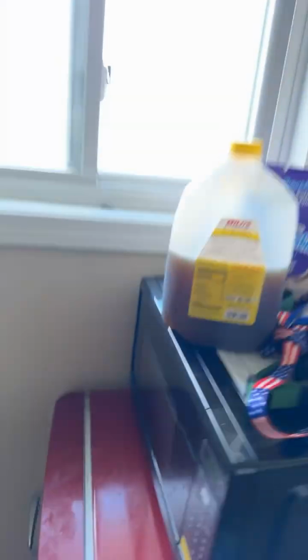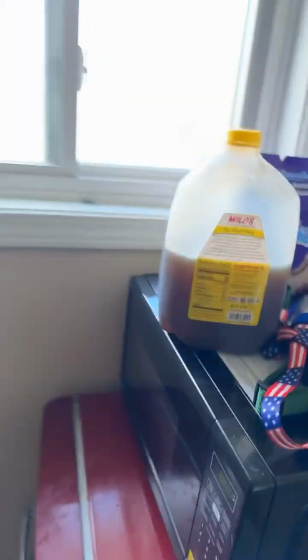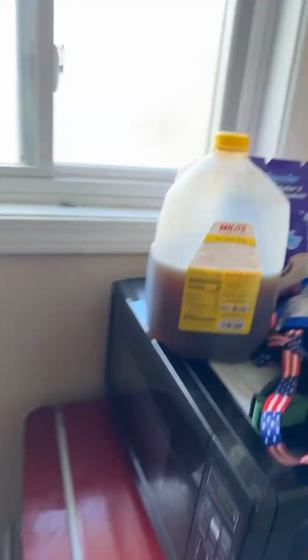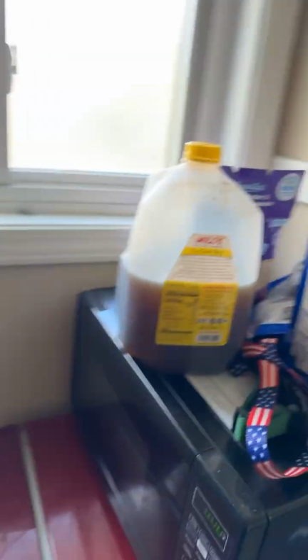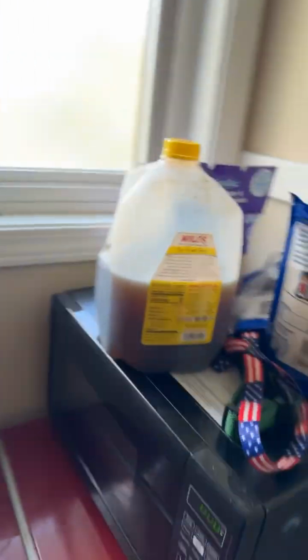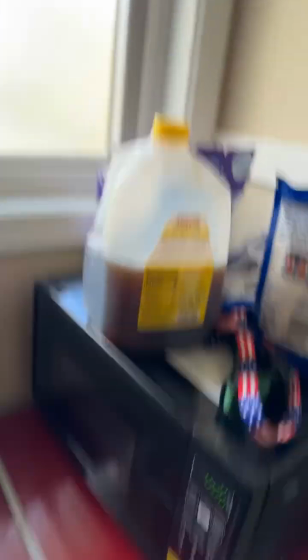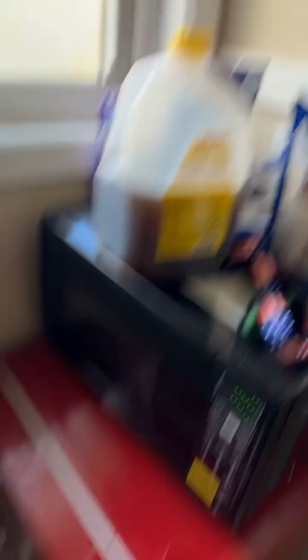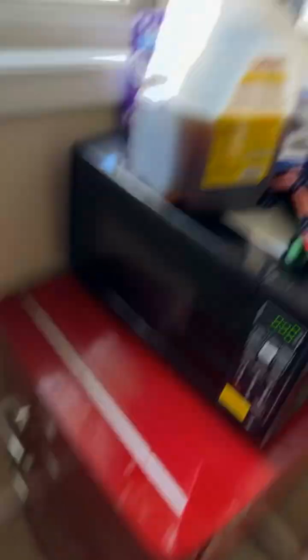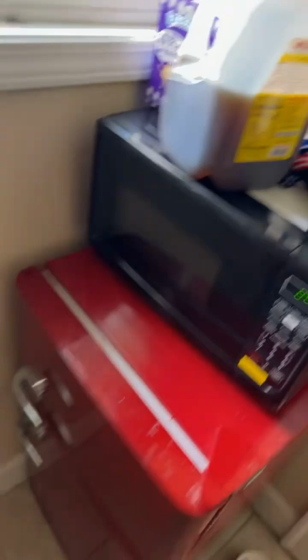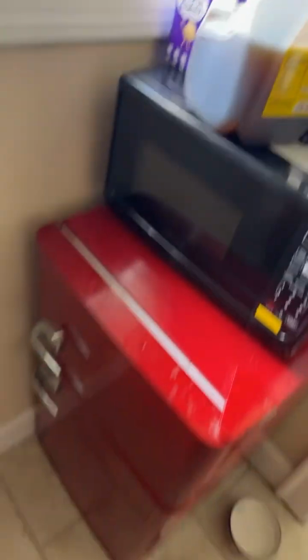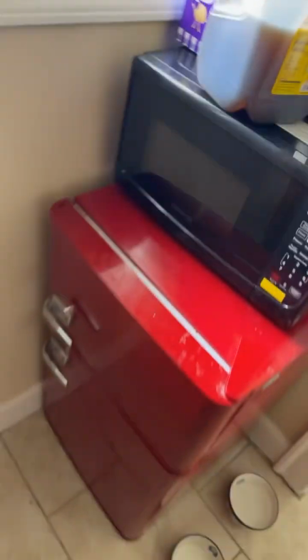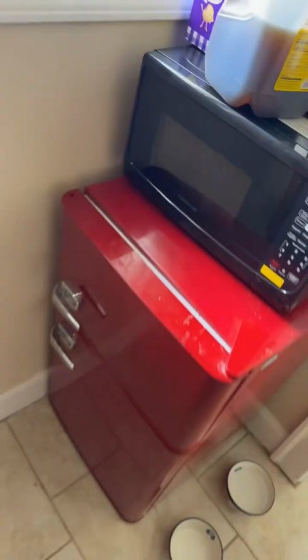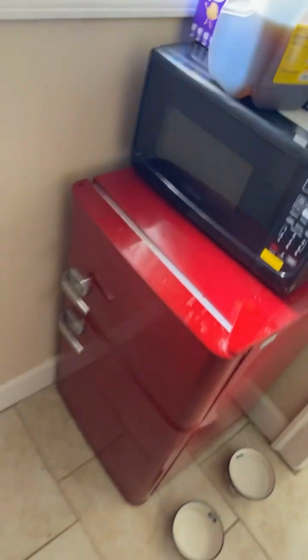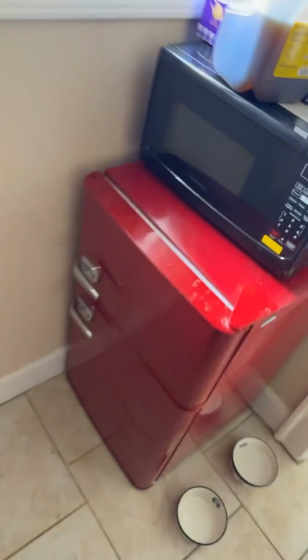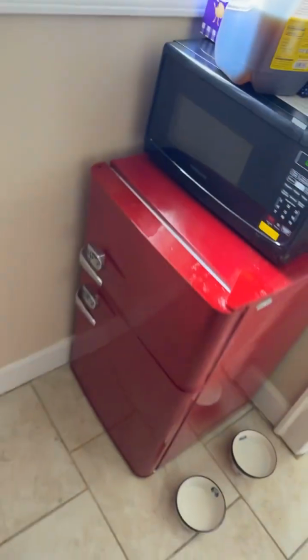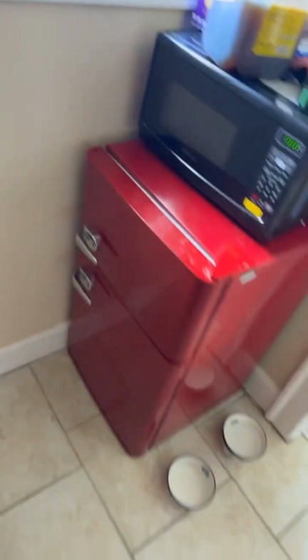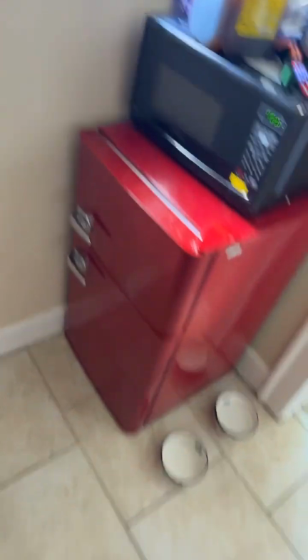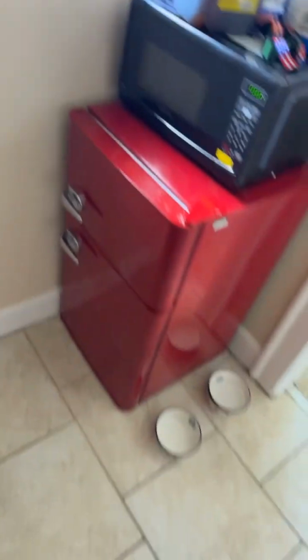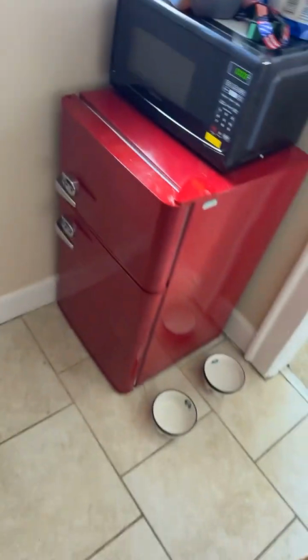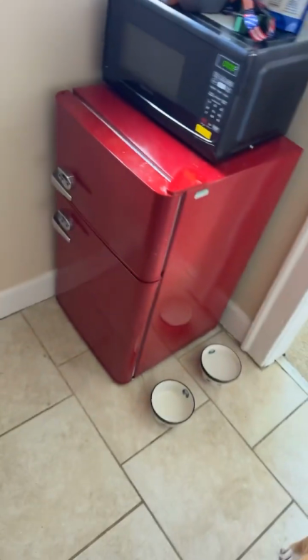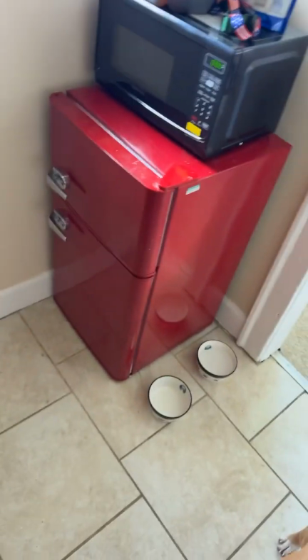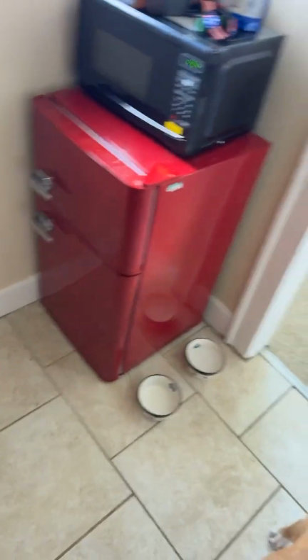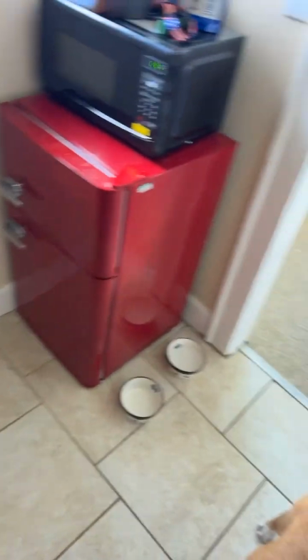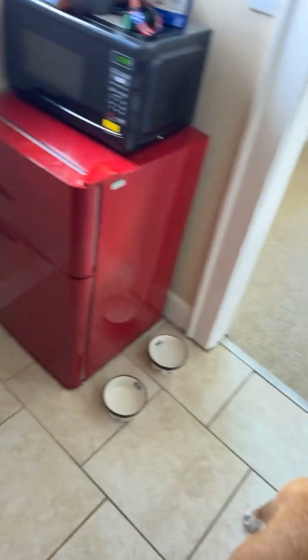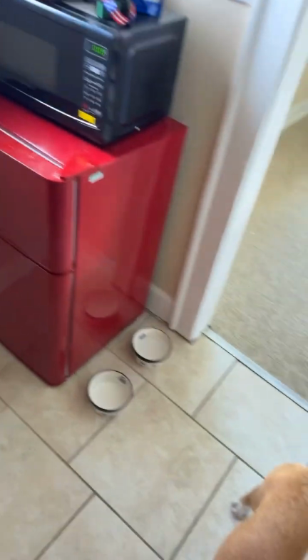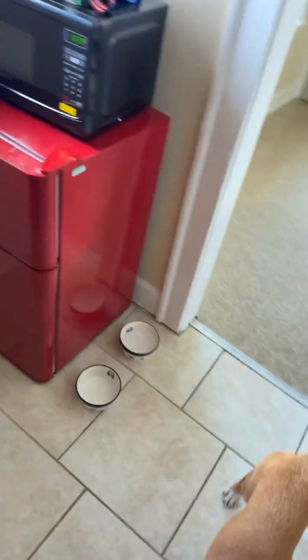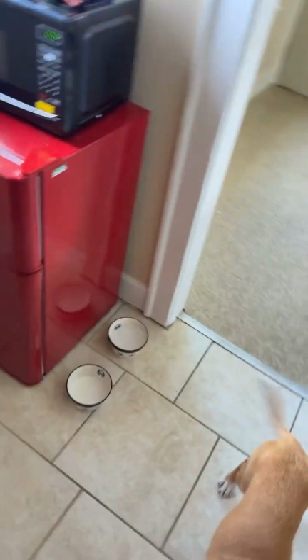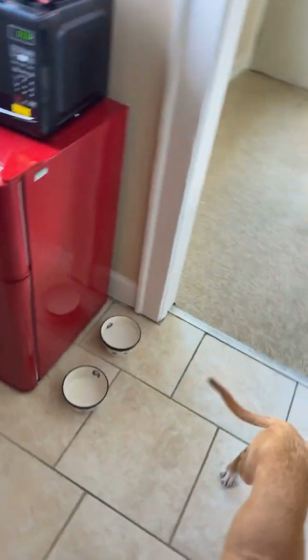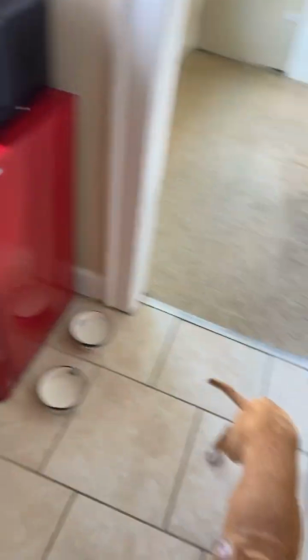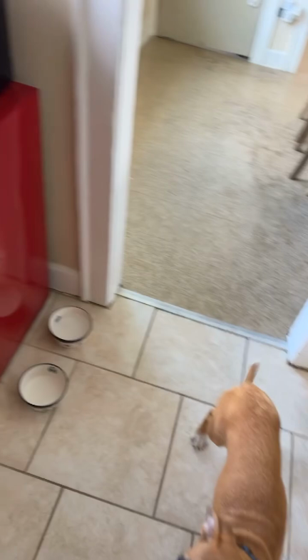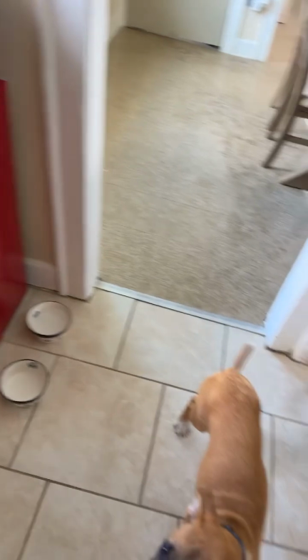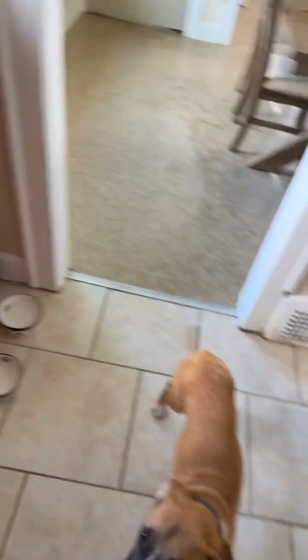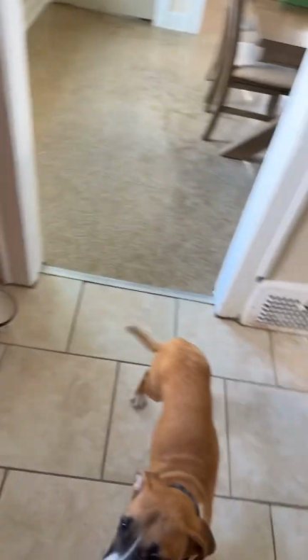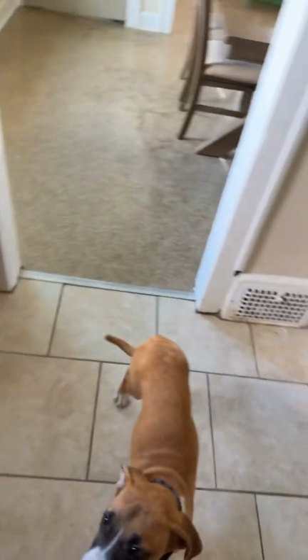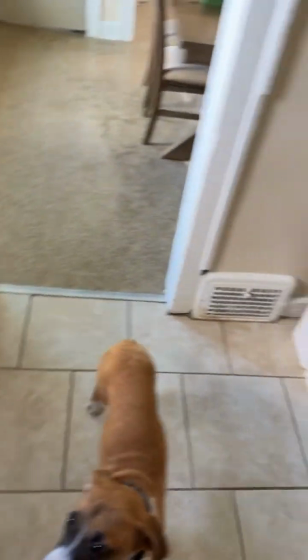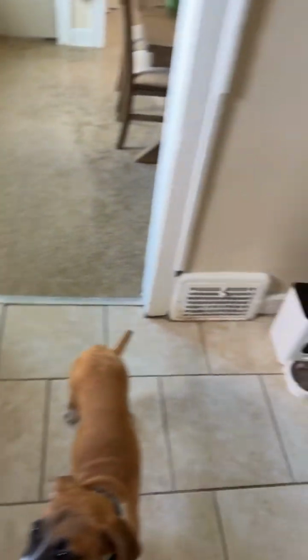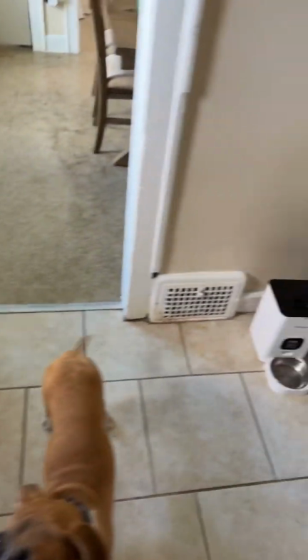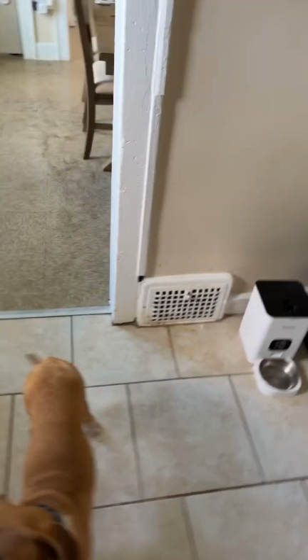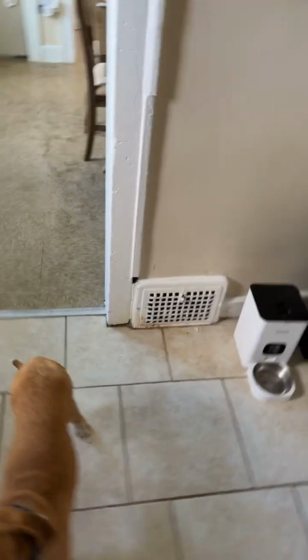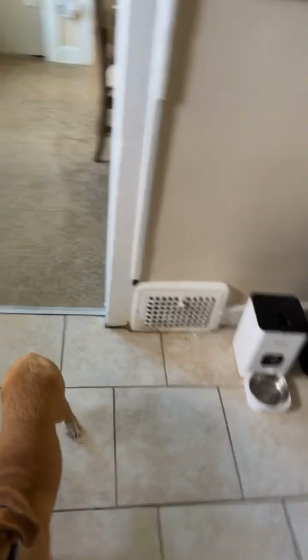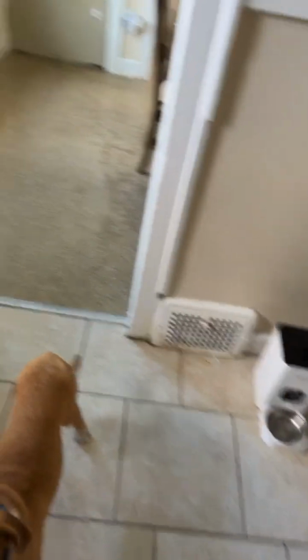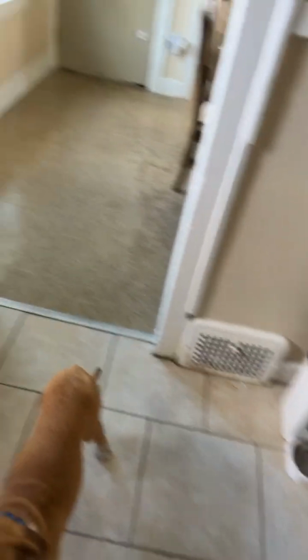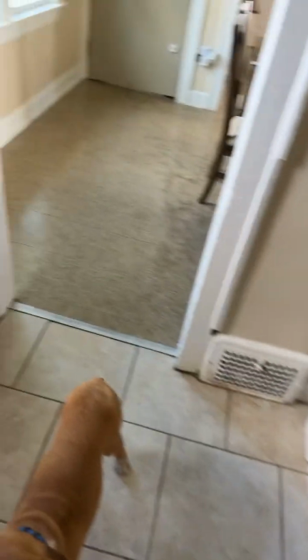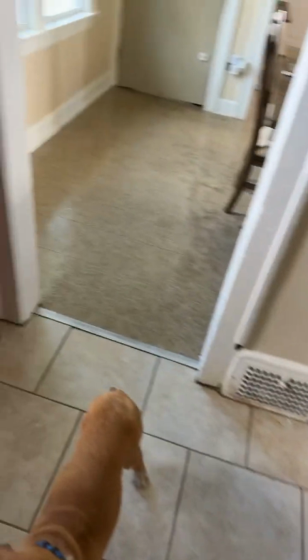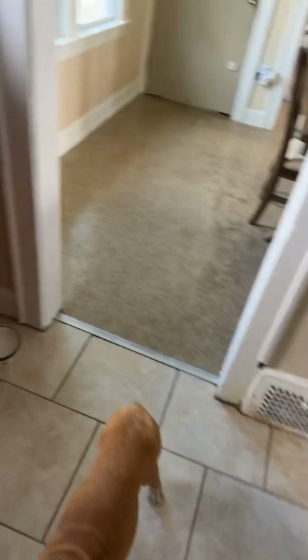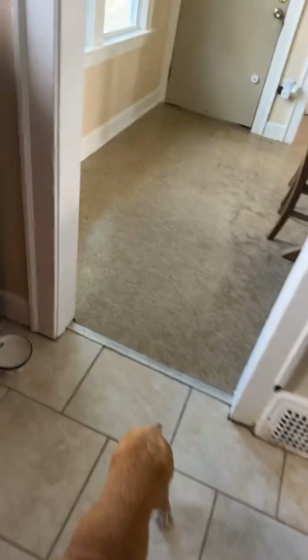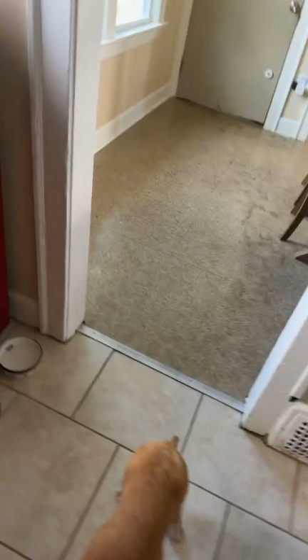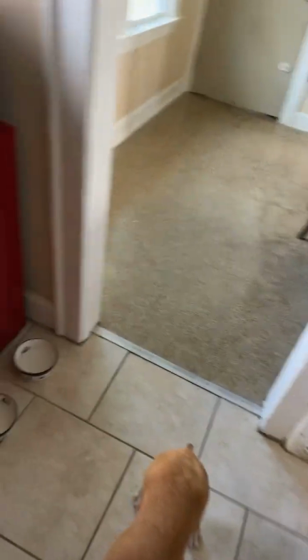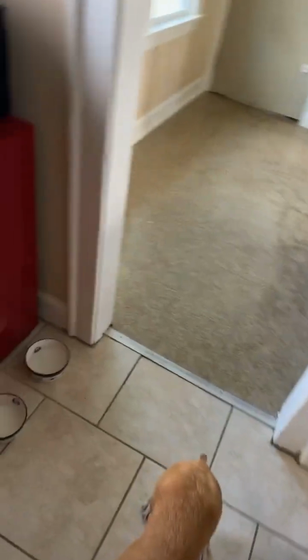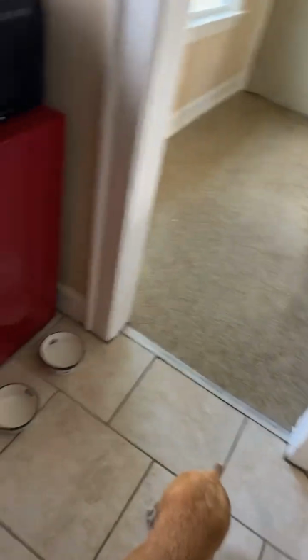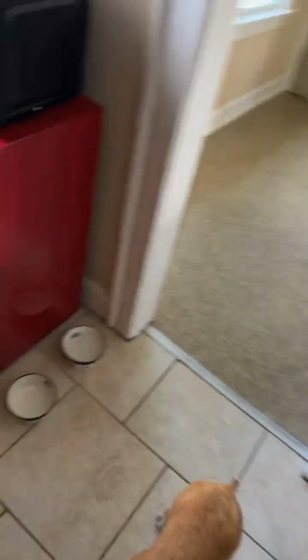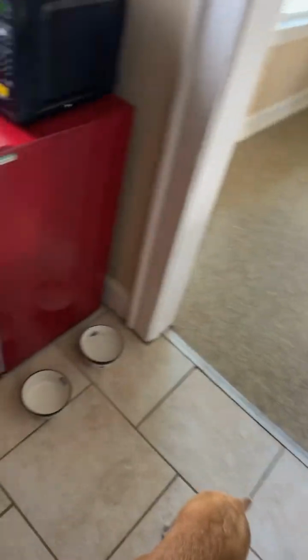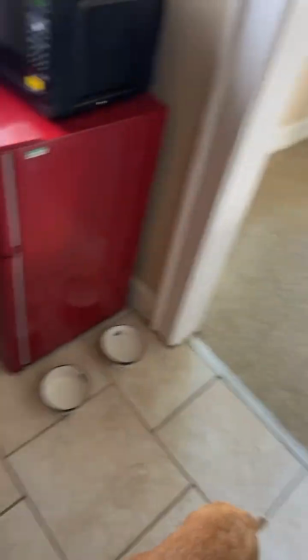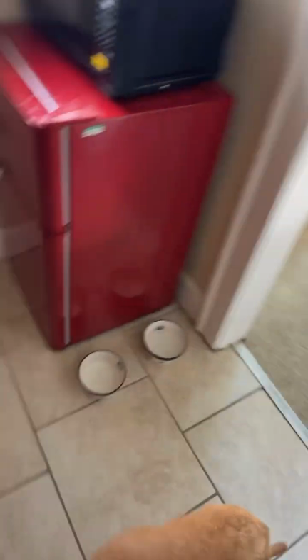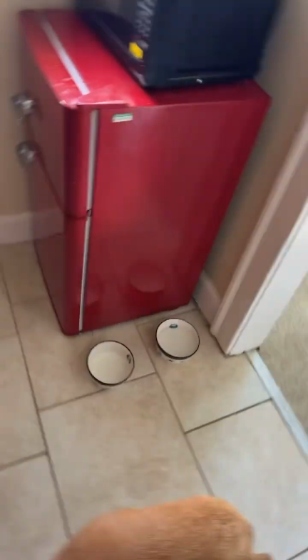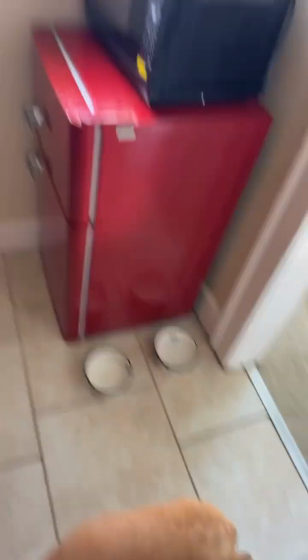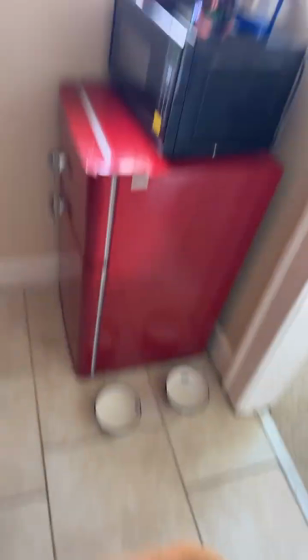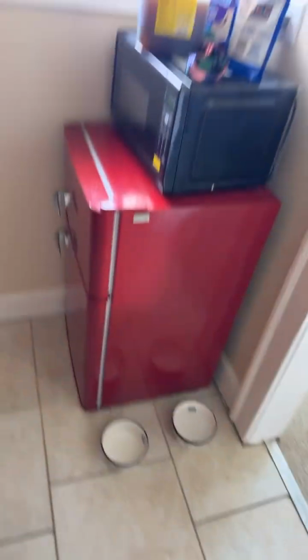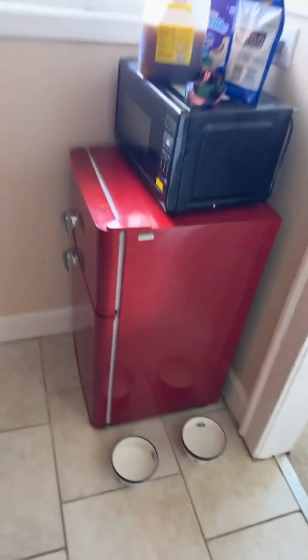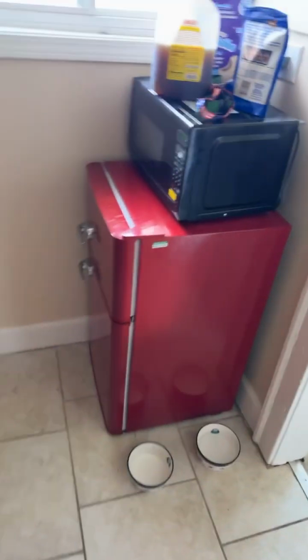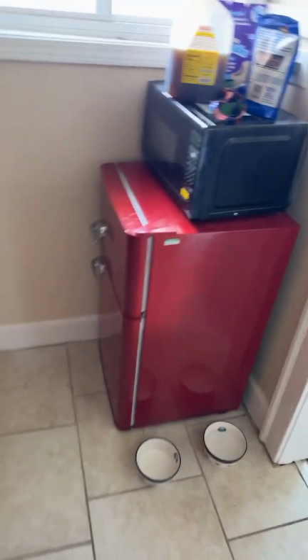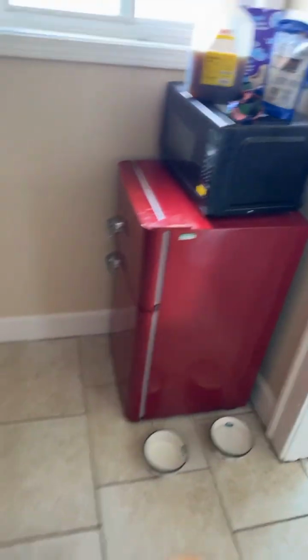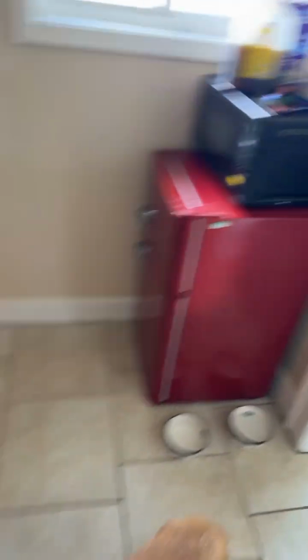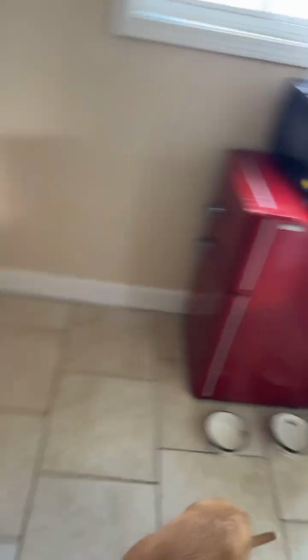Here's the microwave. Here's the refrigerator. When I got money I'm gonna buy an actual refrigerator, but for now this works.